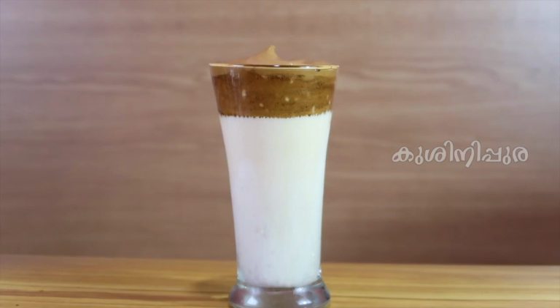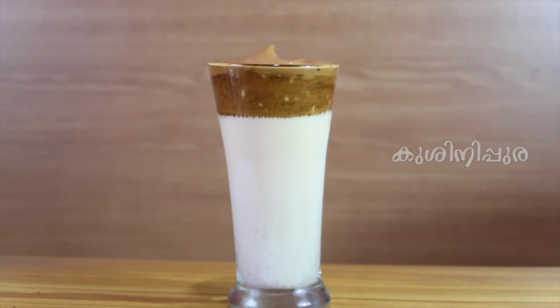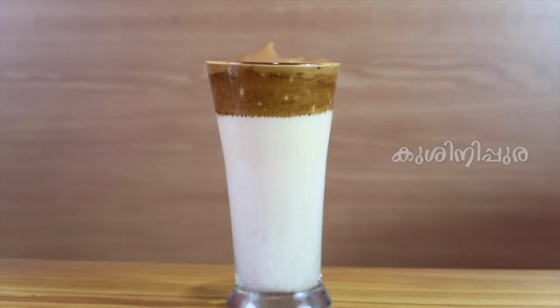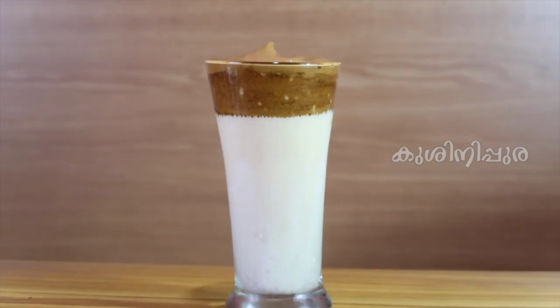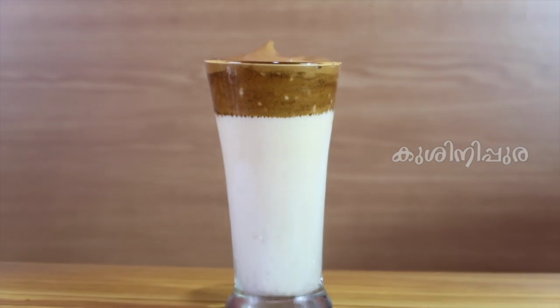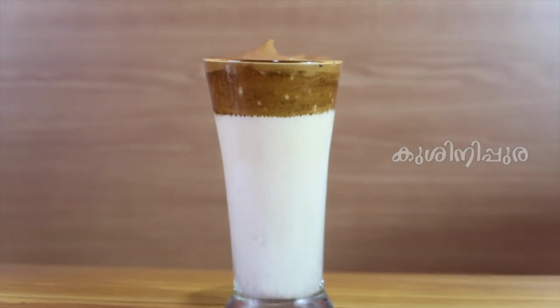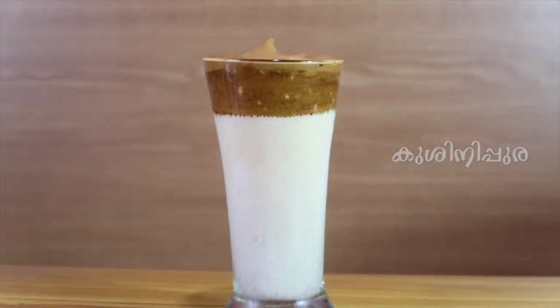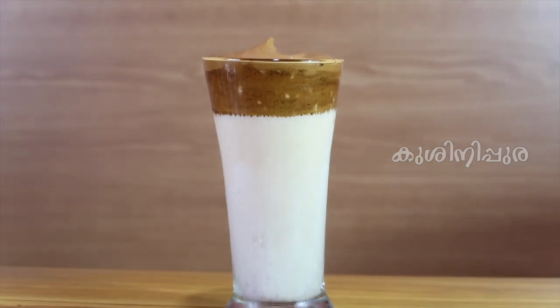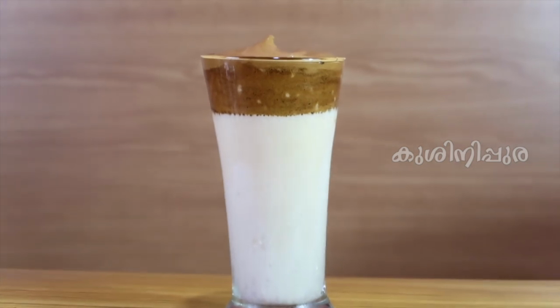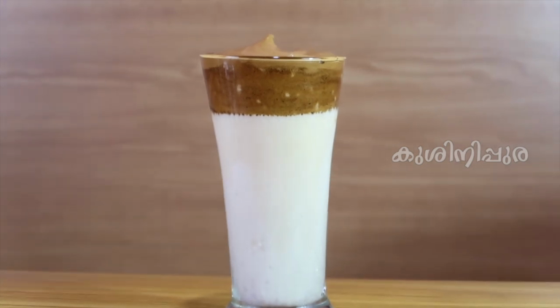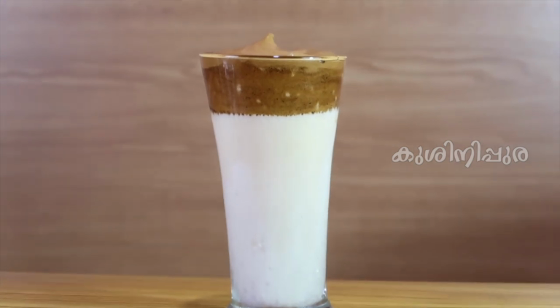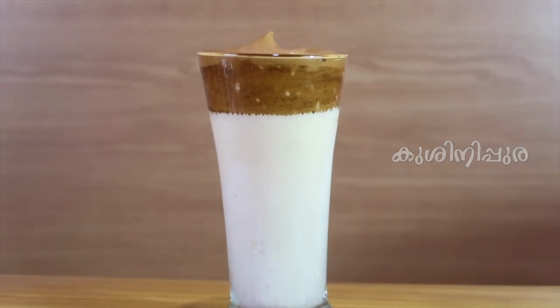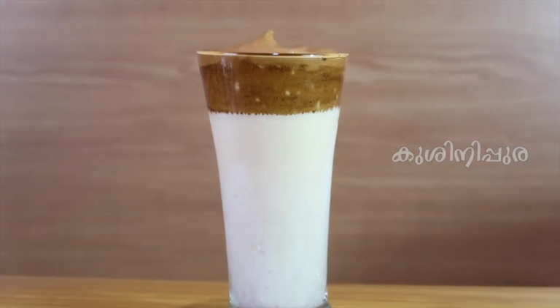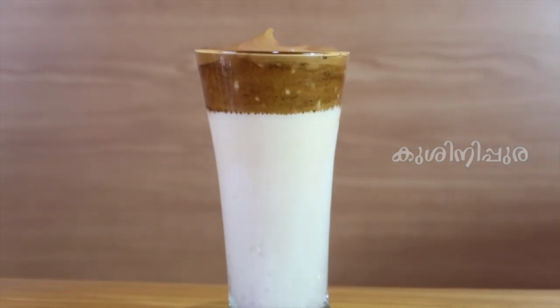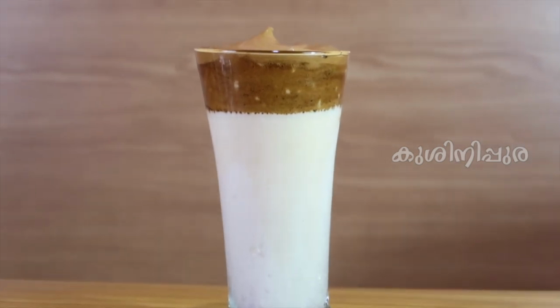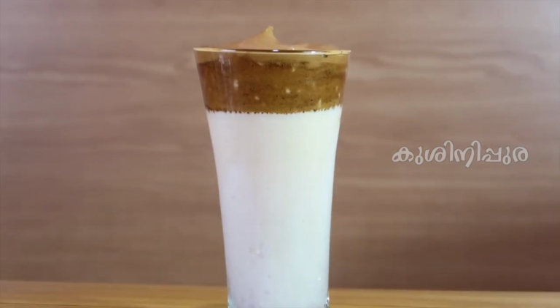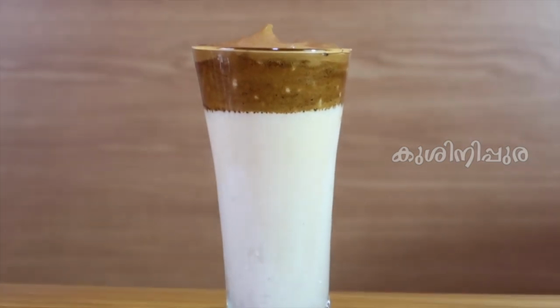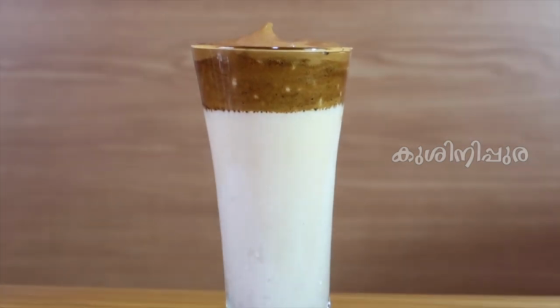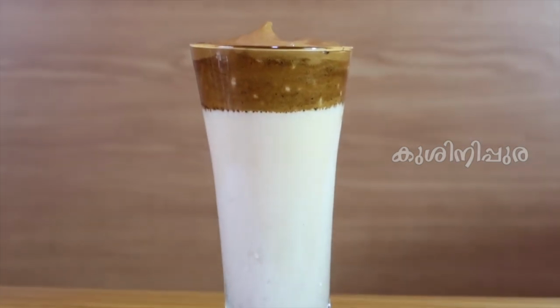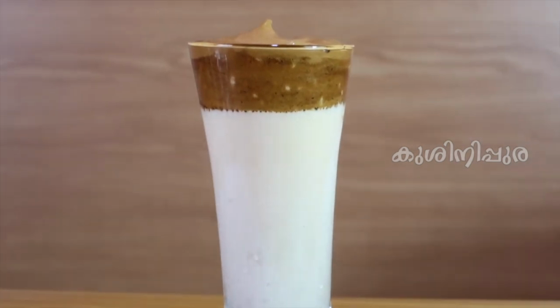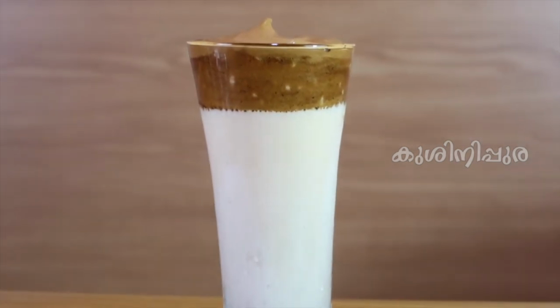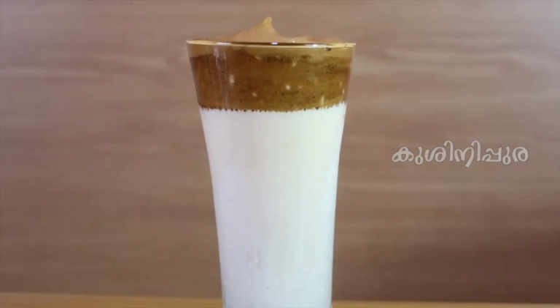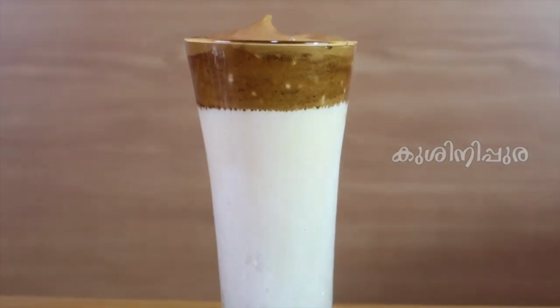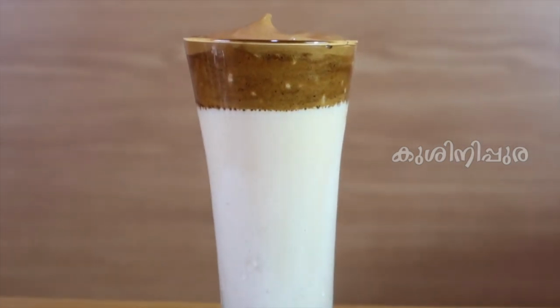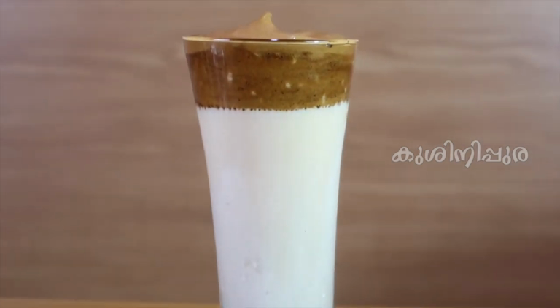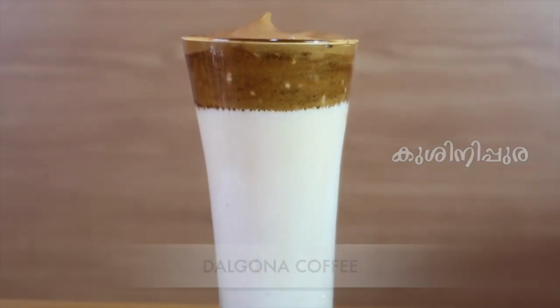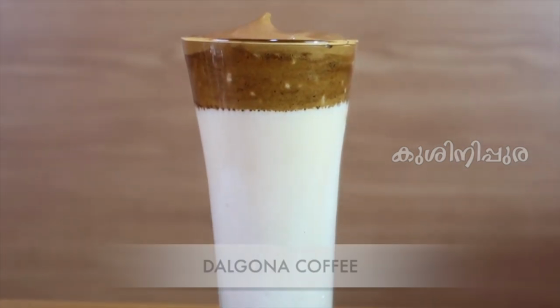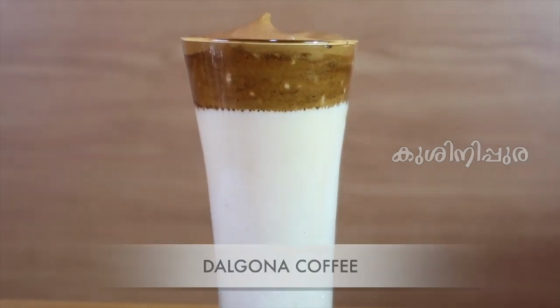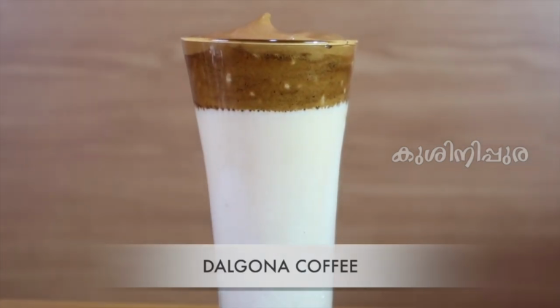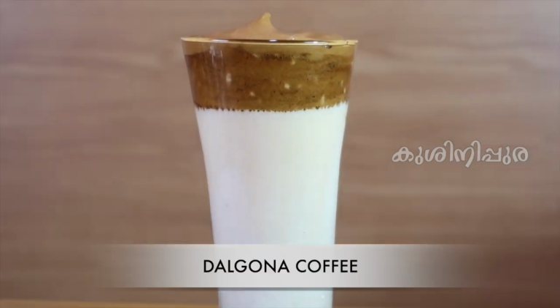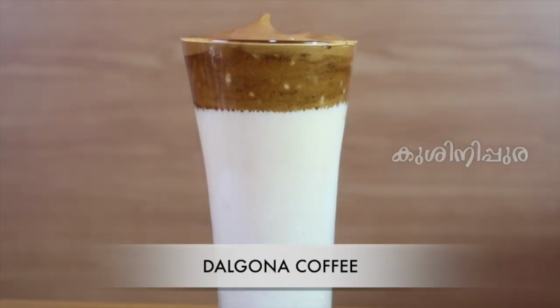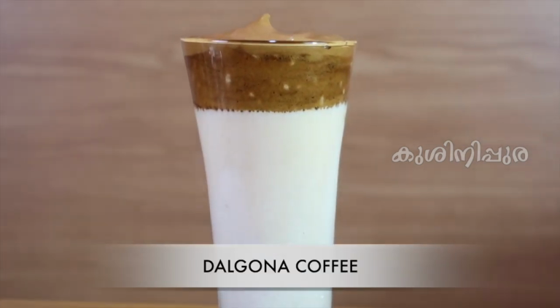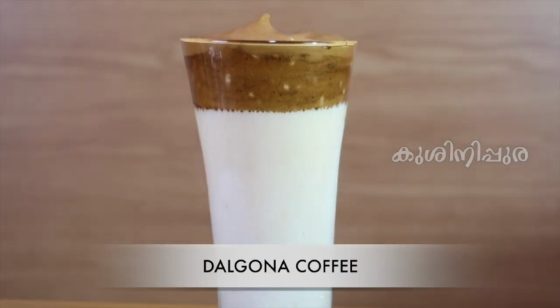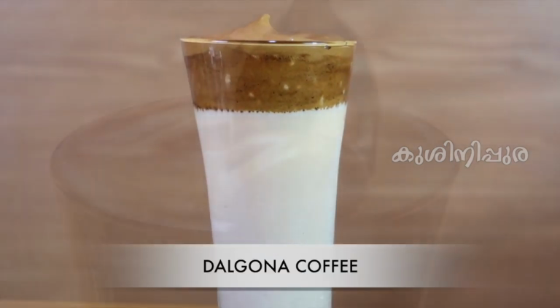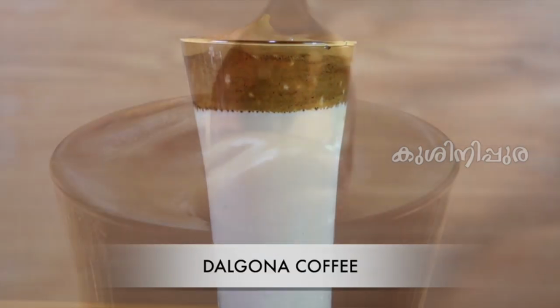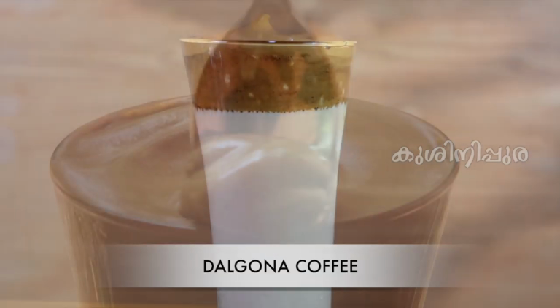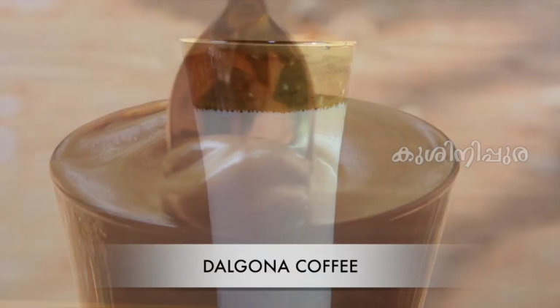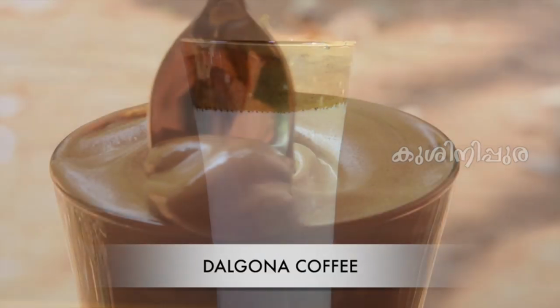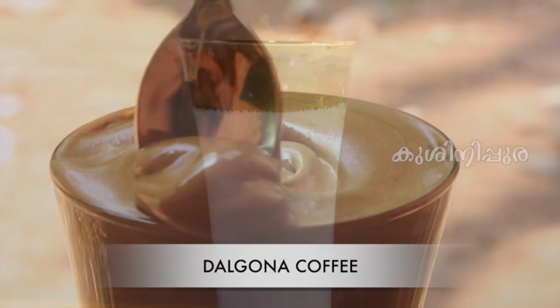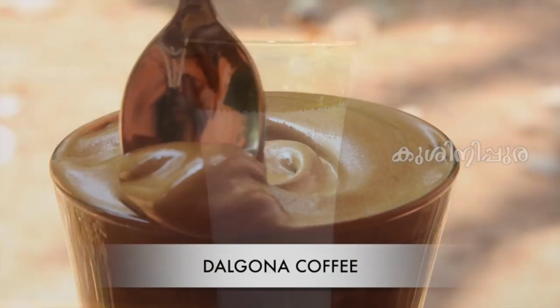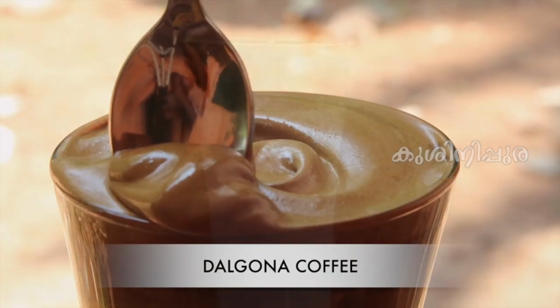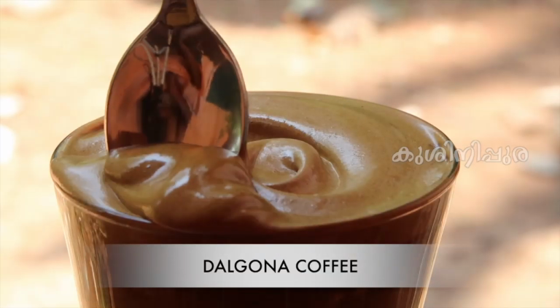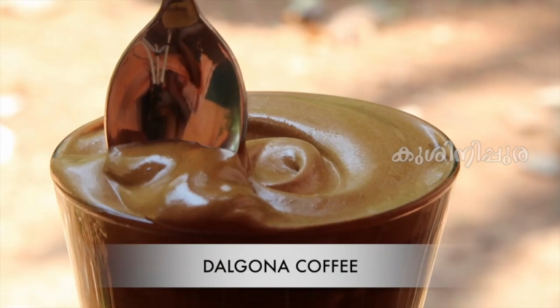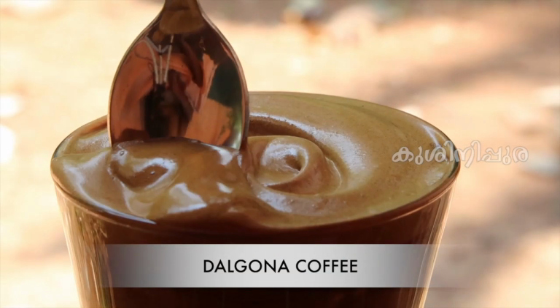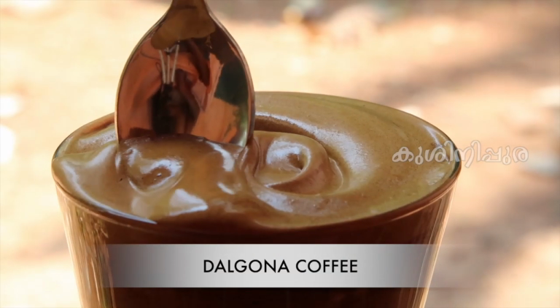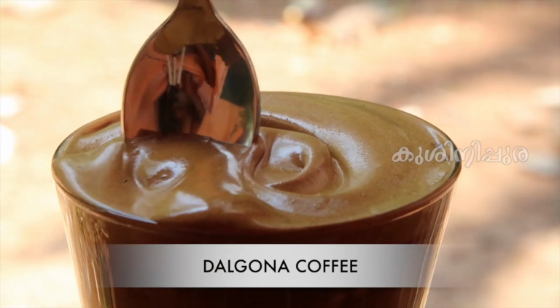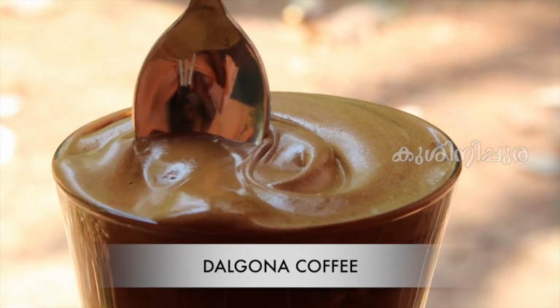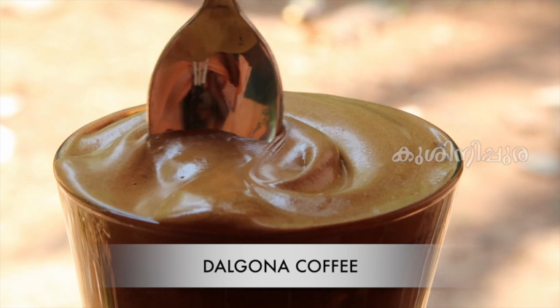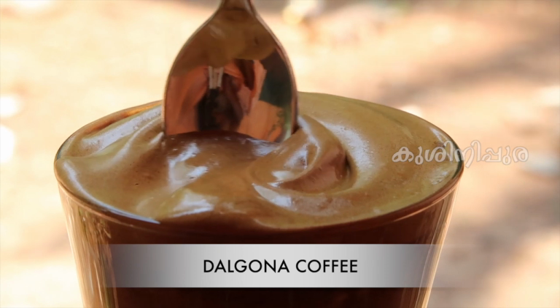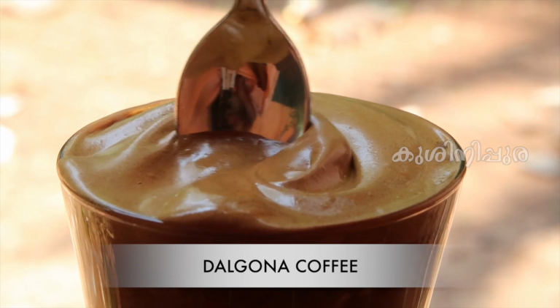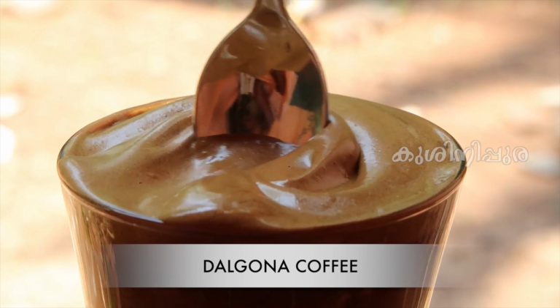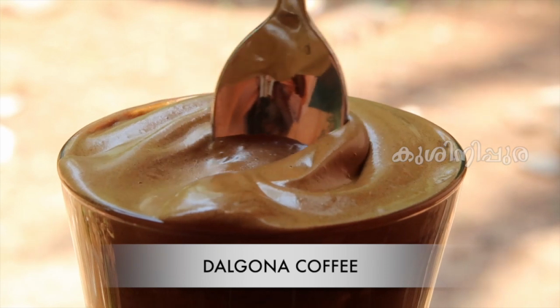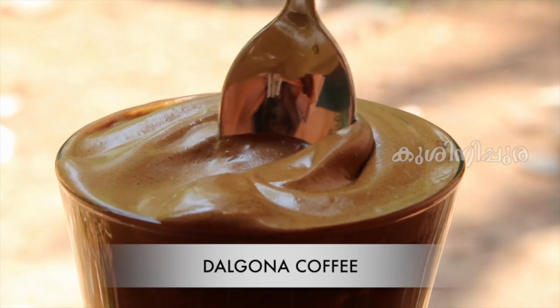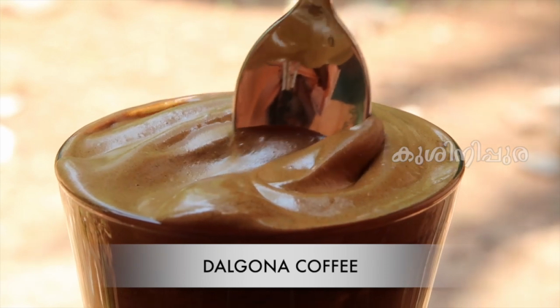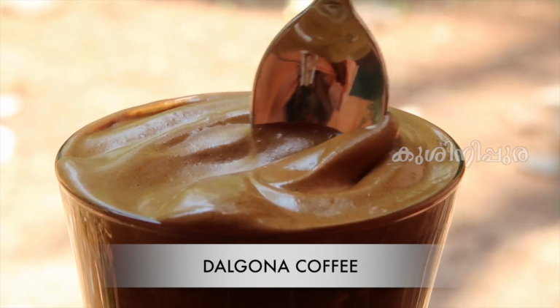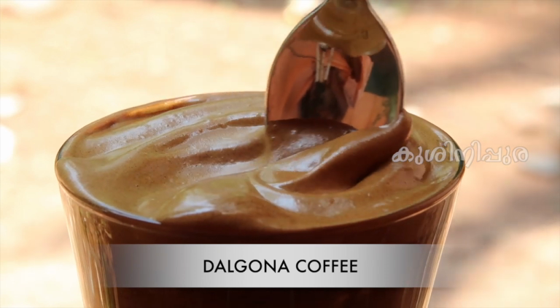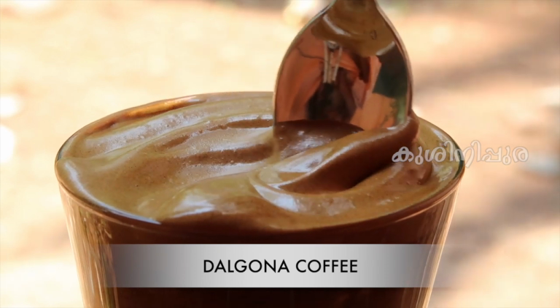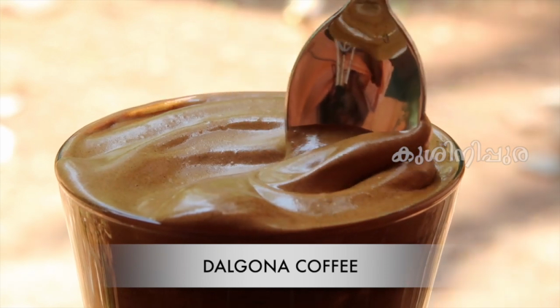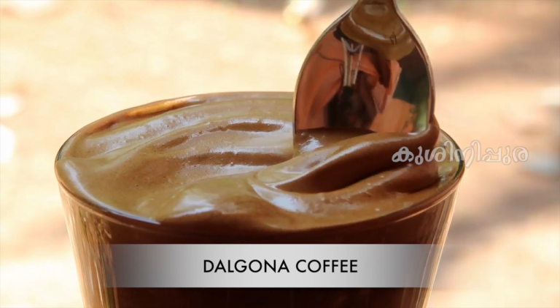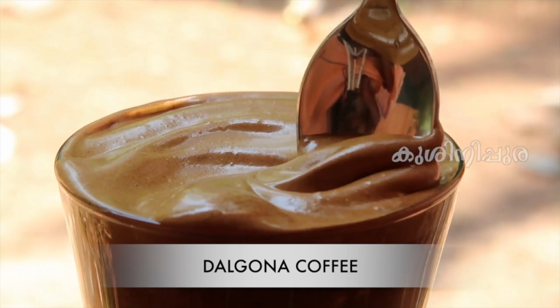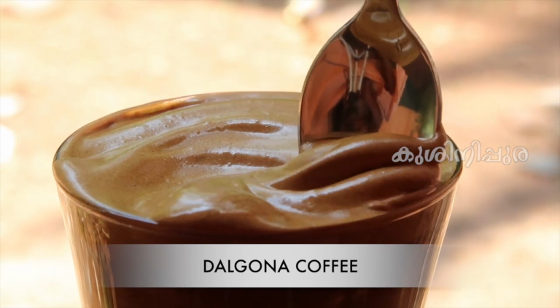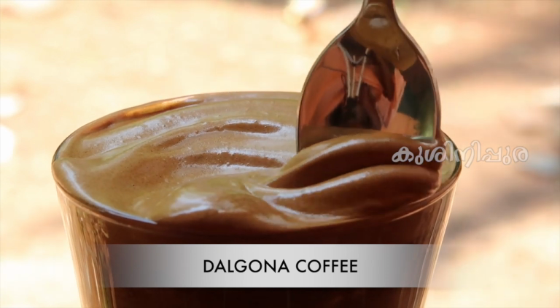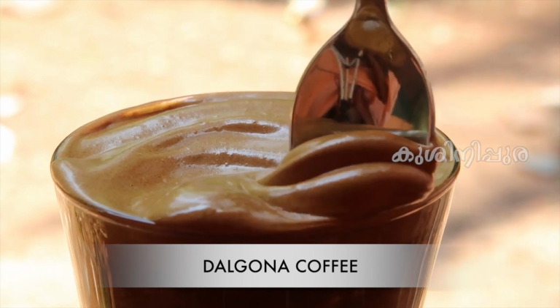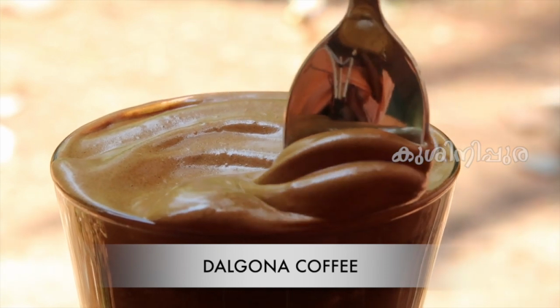Hi everyone! Hello everyone! Here is Dalgona Coffee.